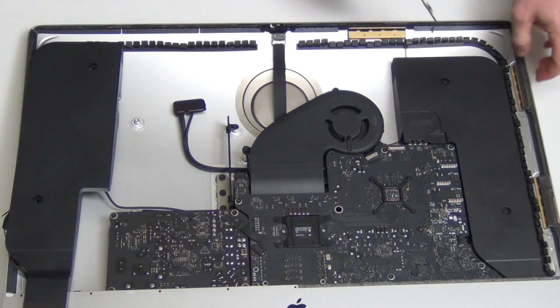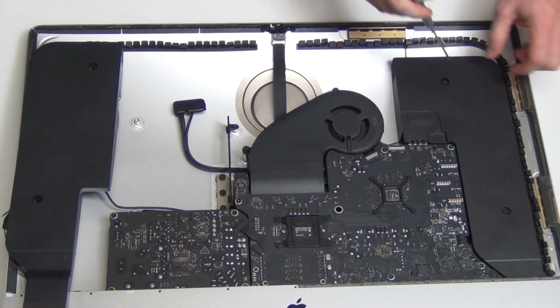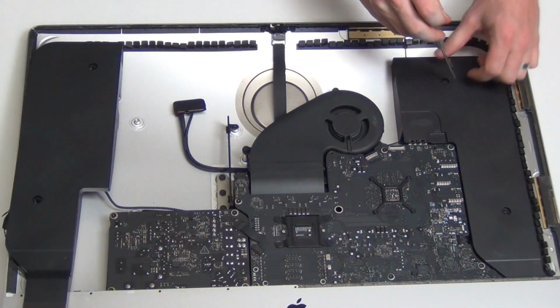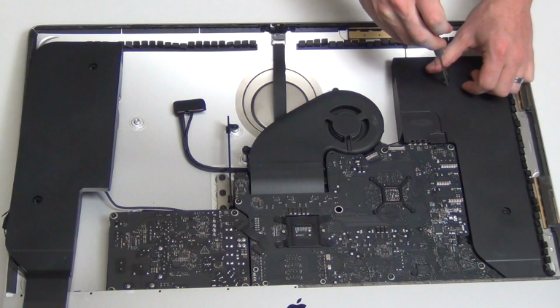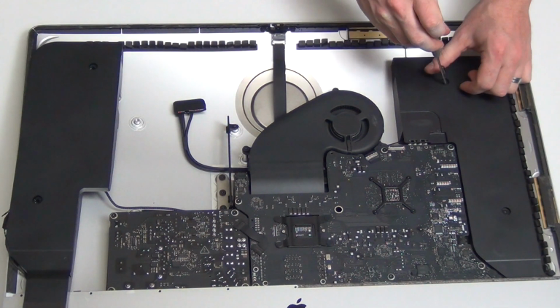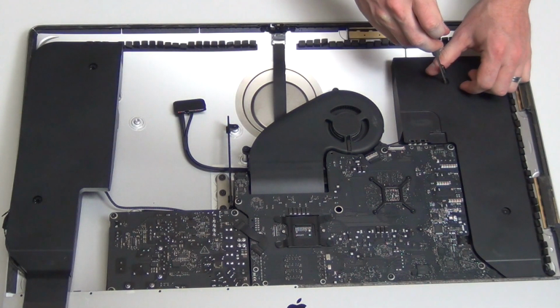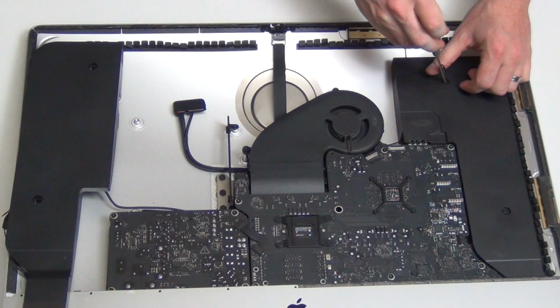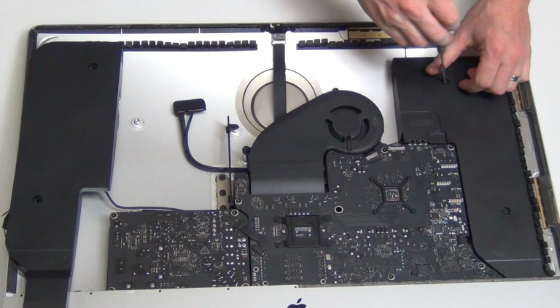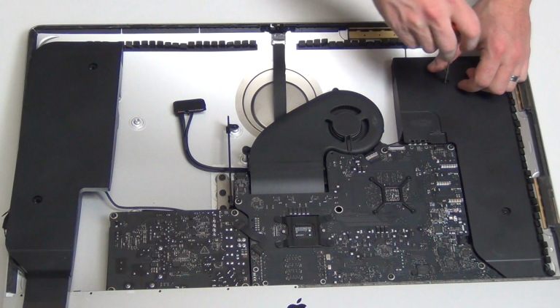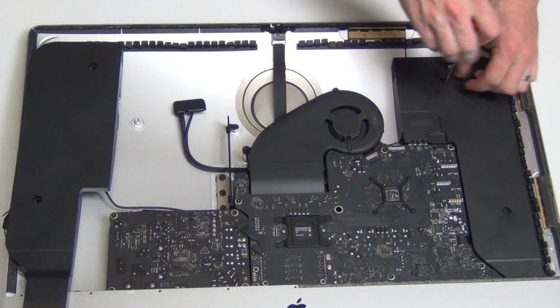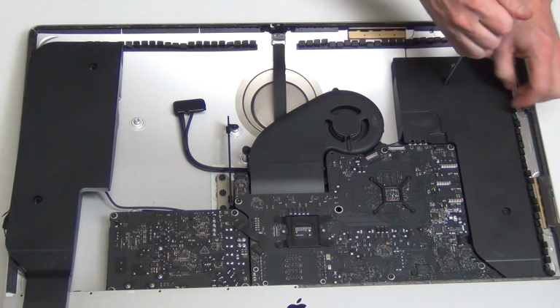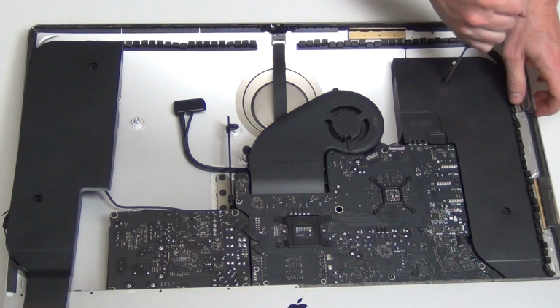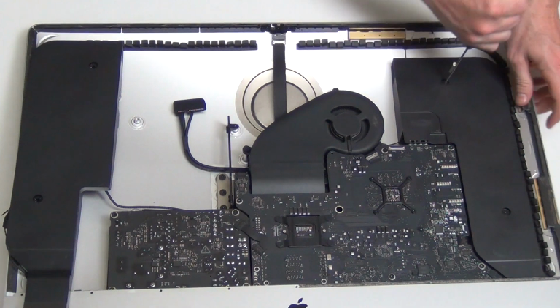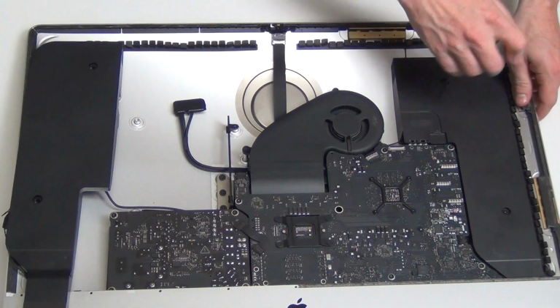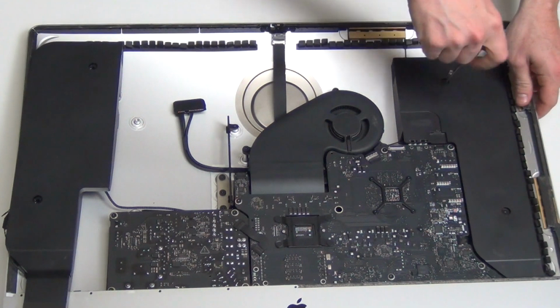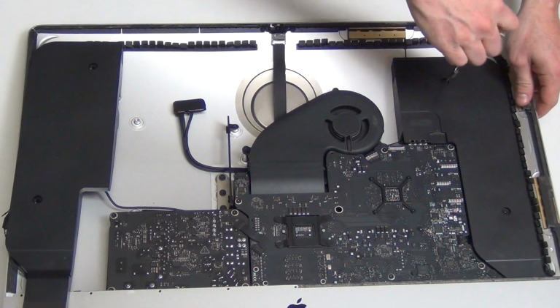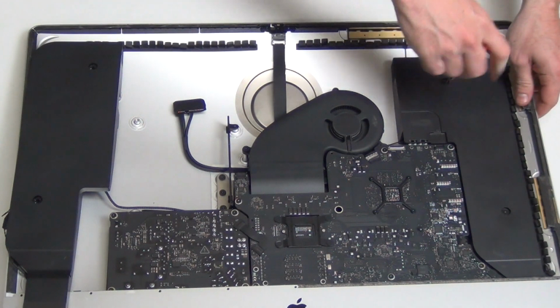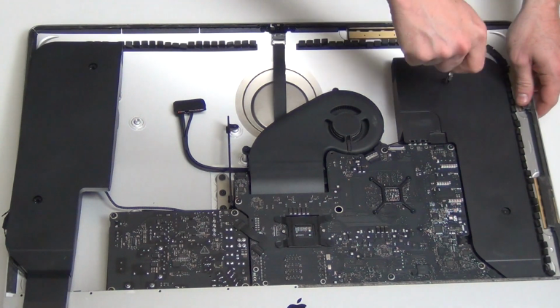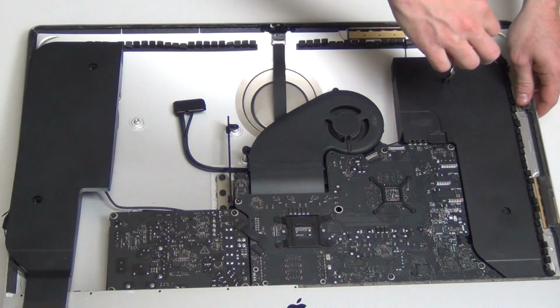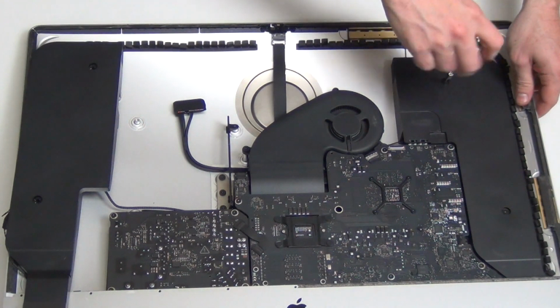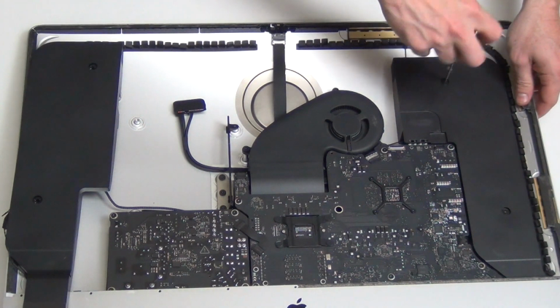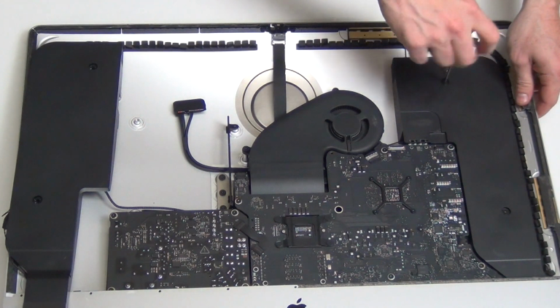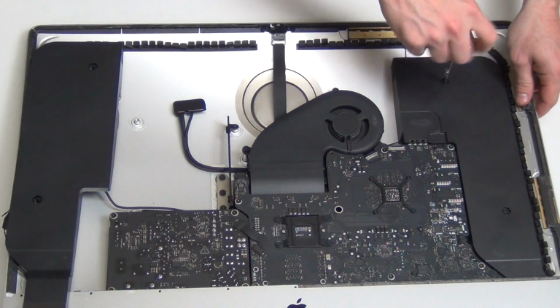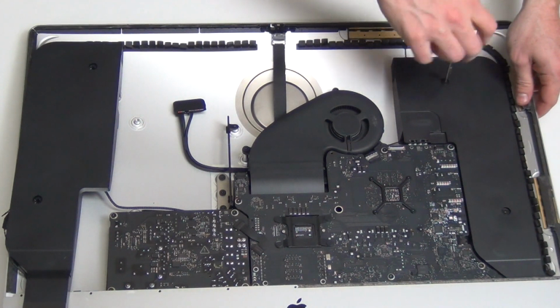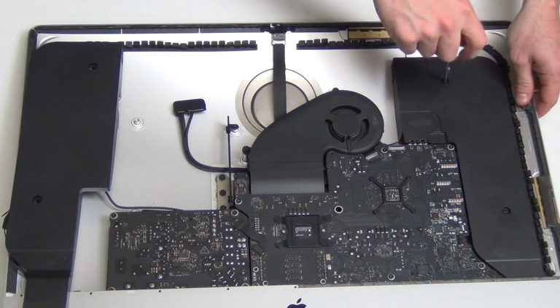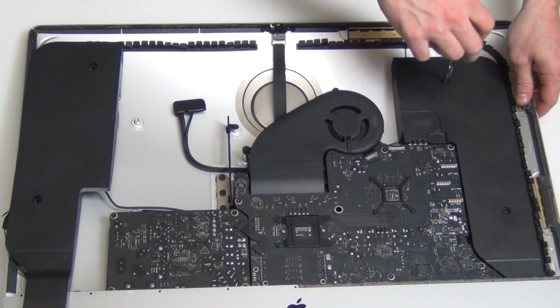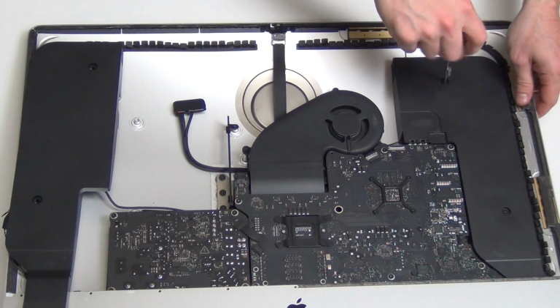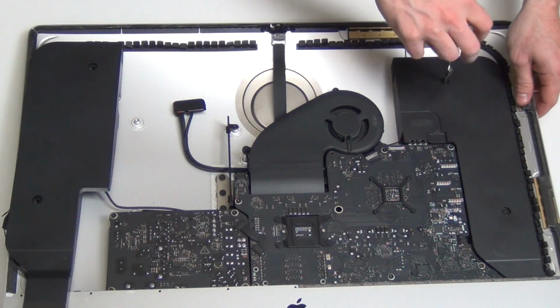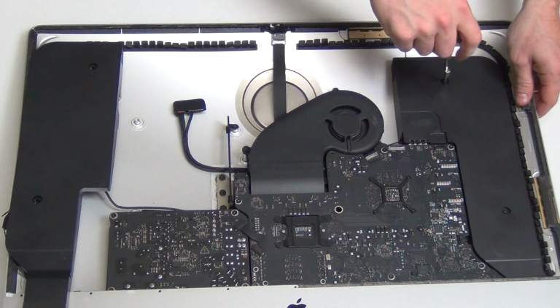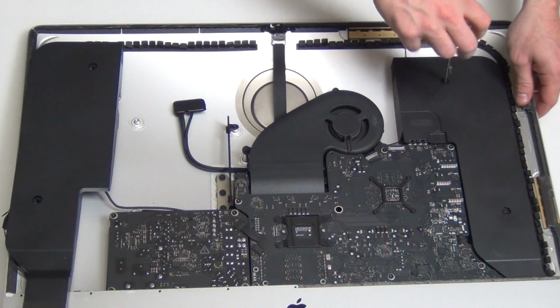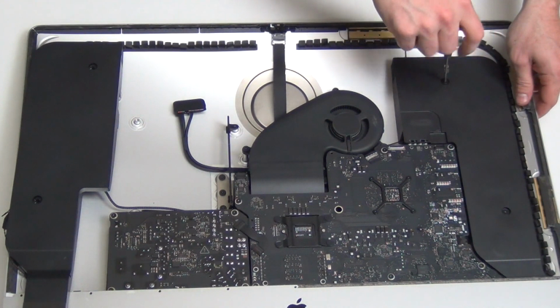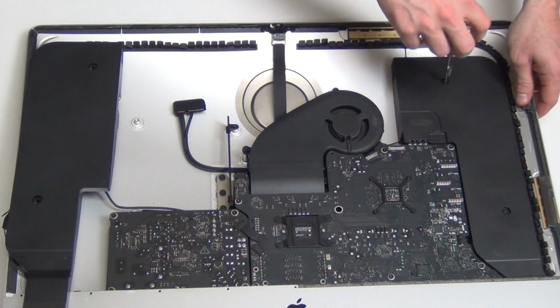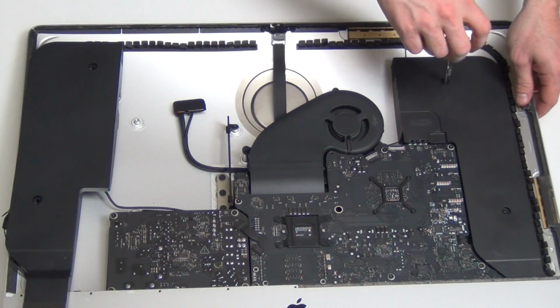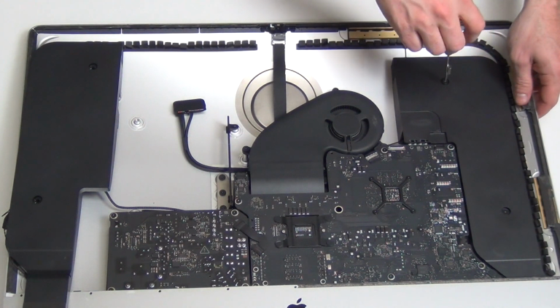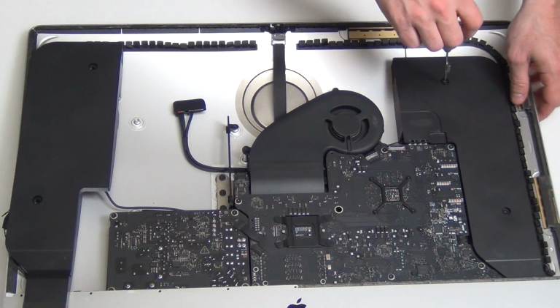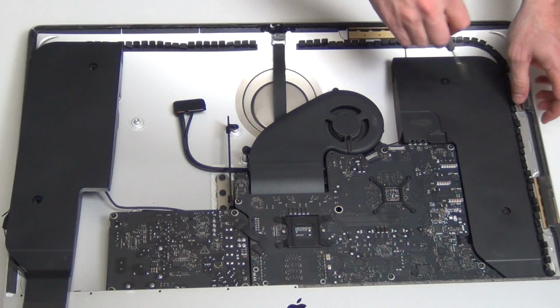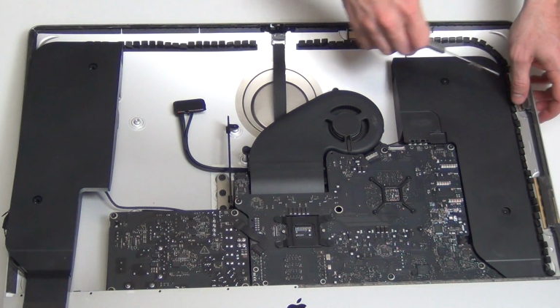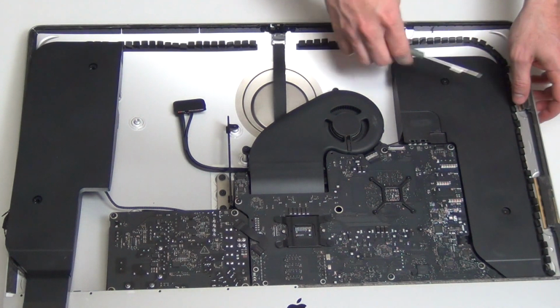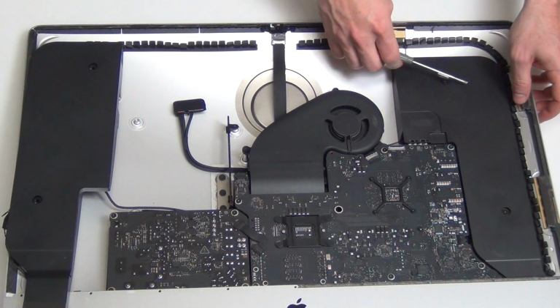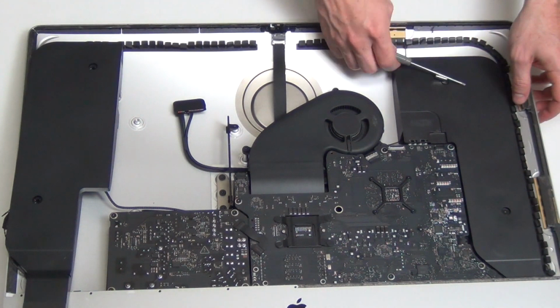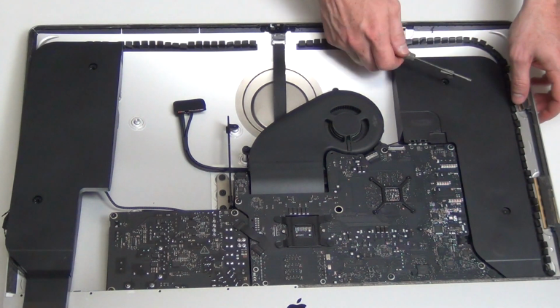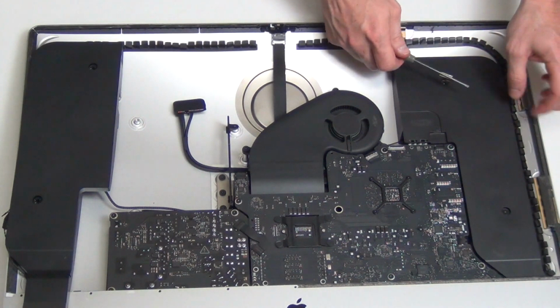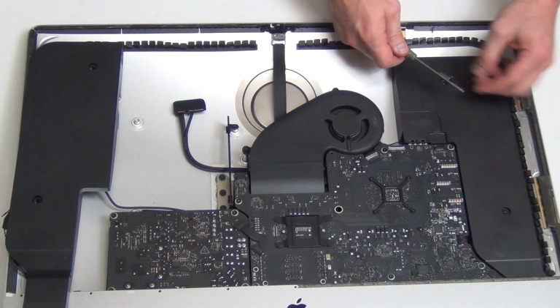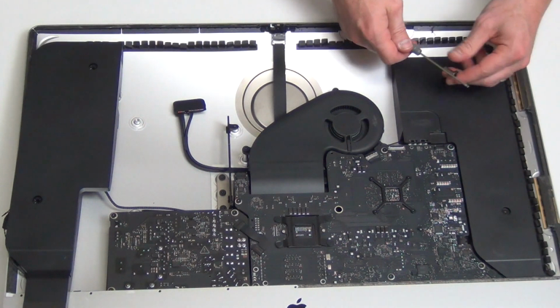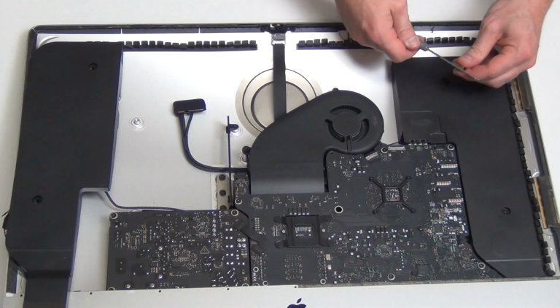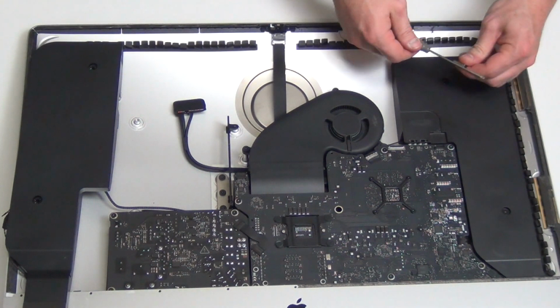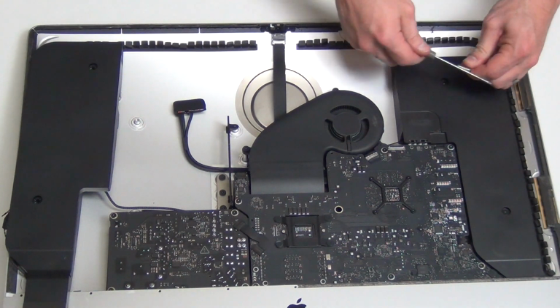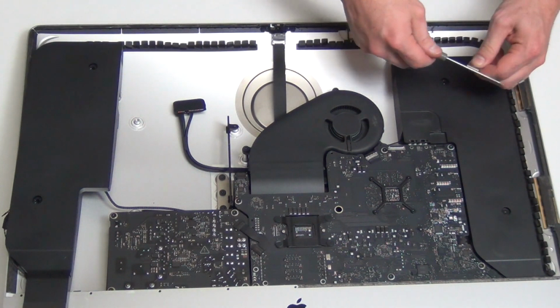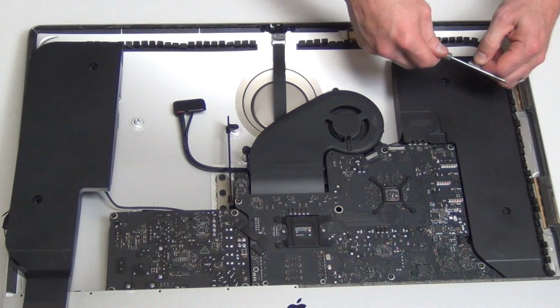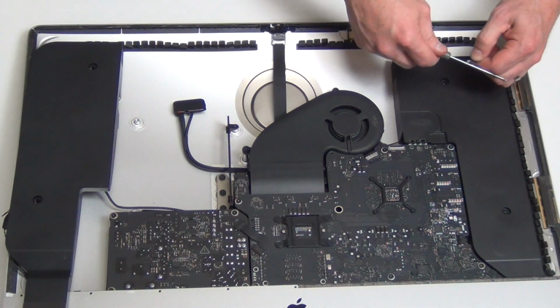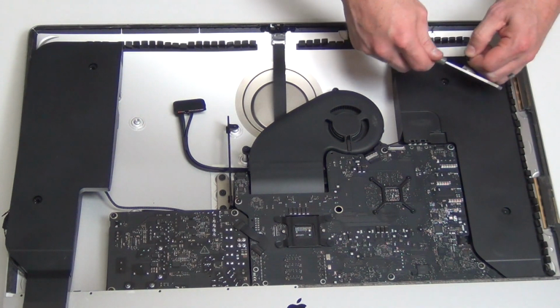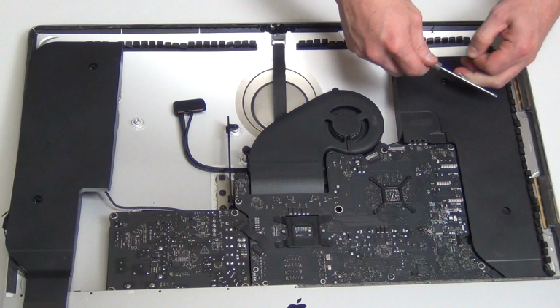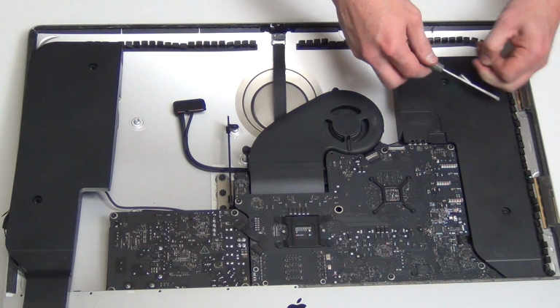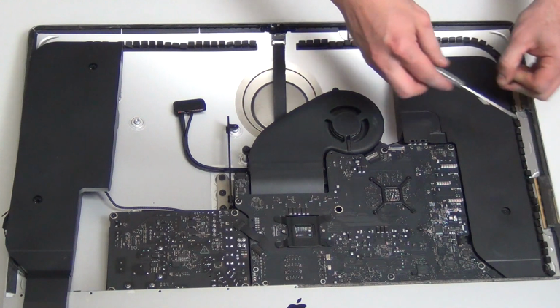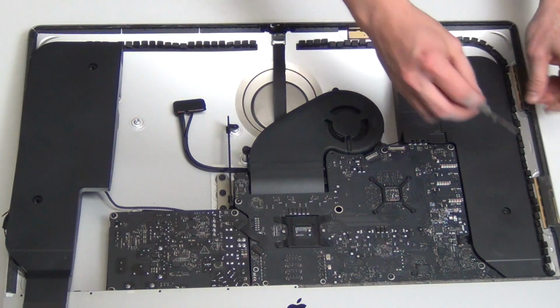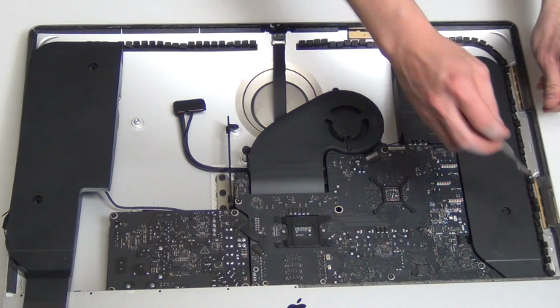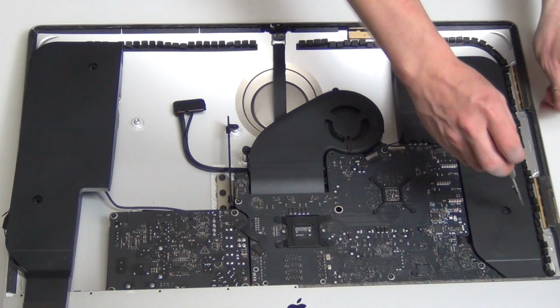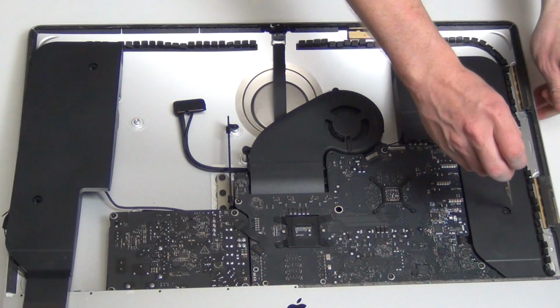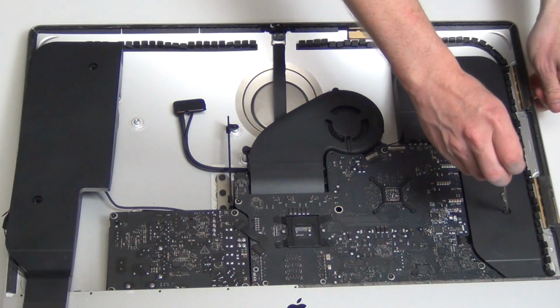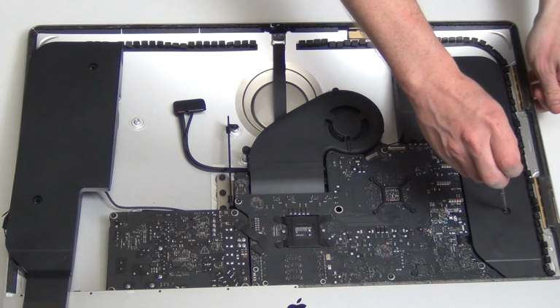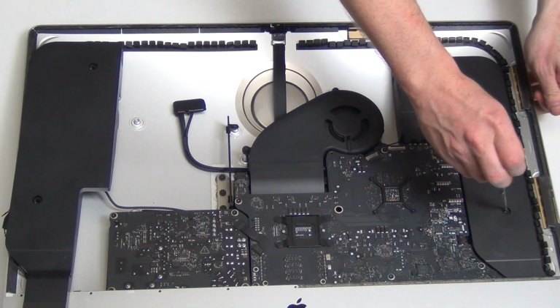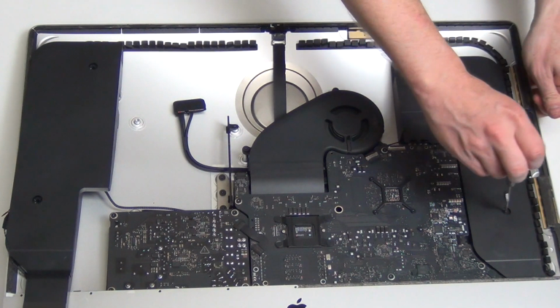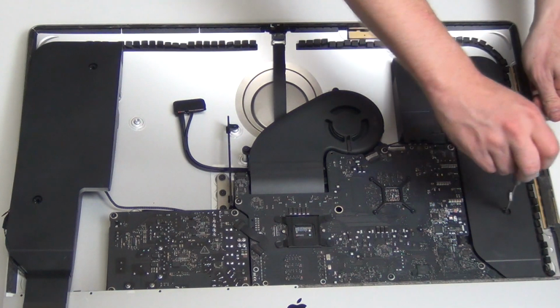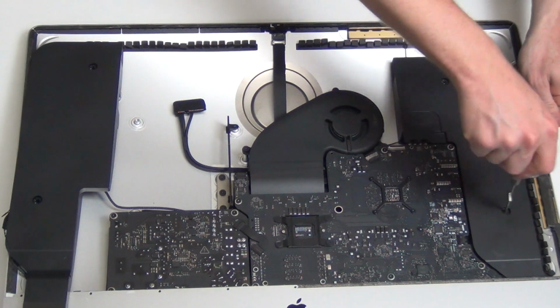Now remove the right speaker assembly by taking out the two T8 screws. Unplug the speaker cable and then slide the speaker out.